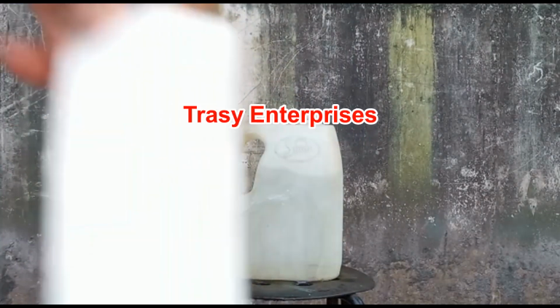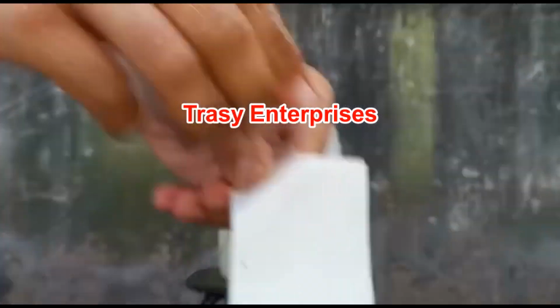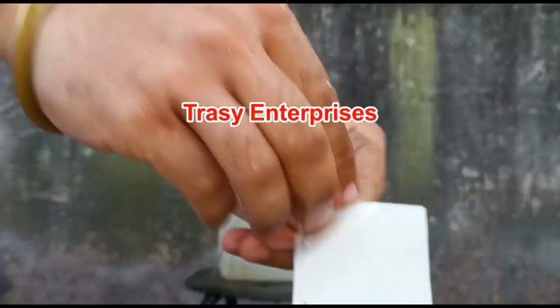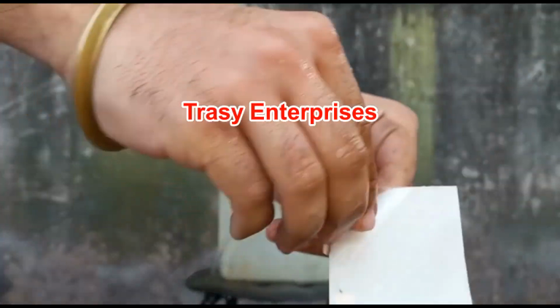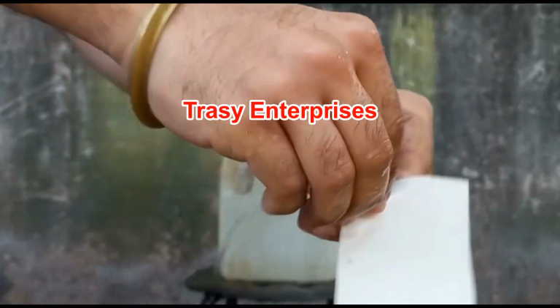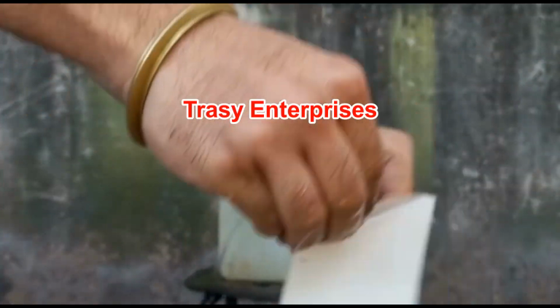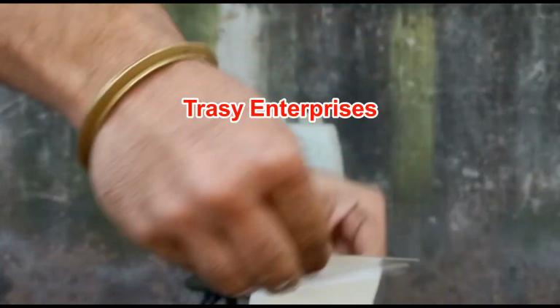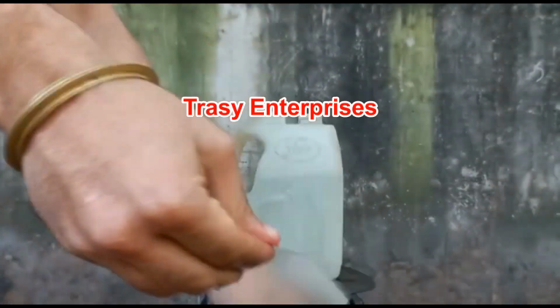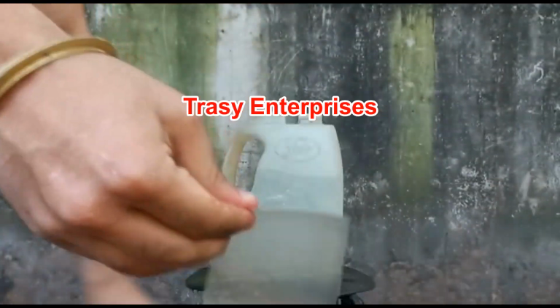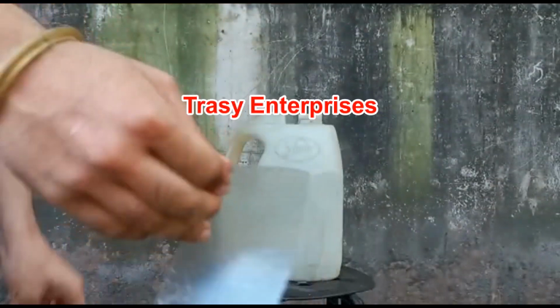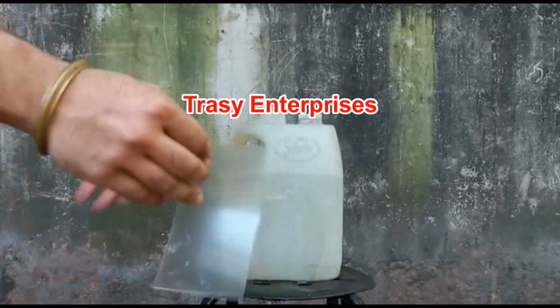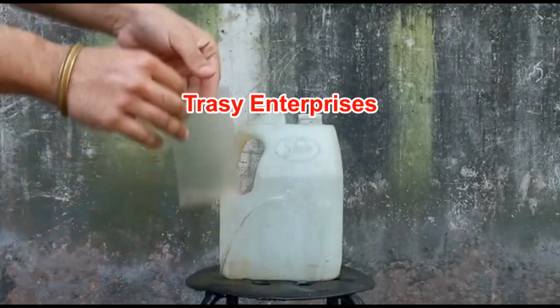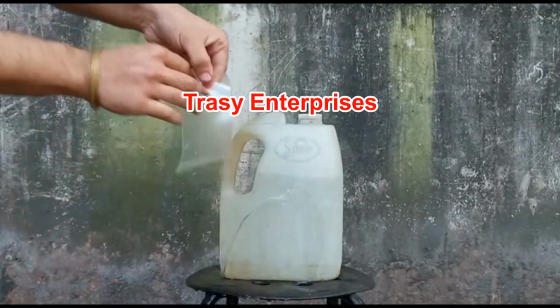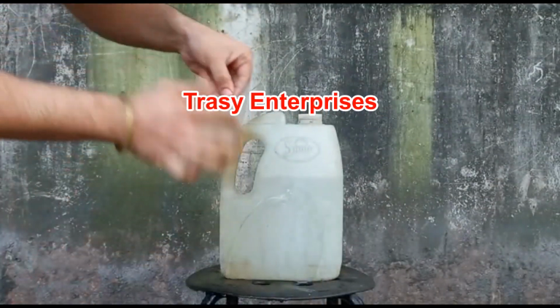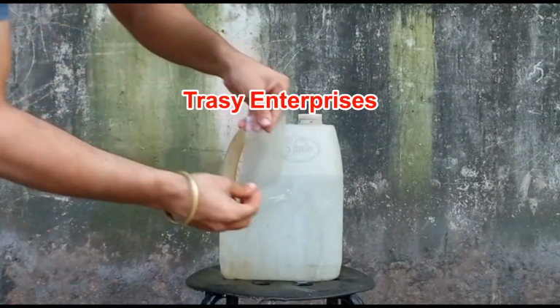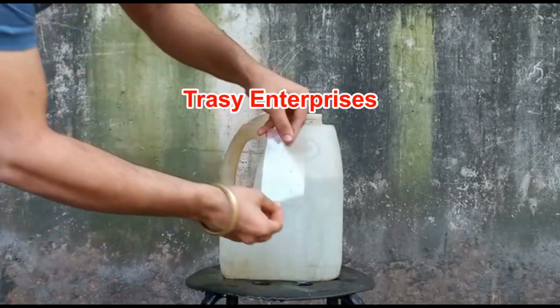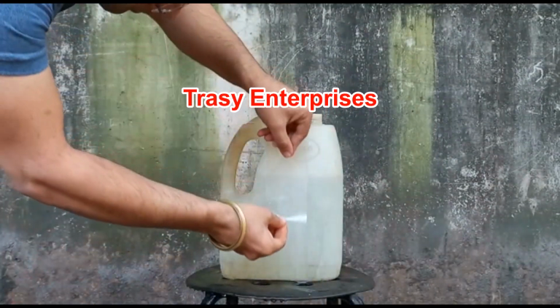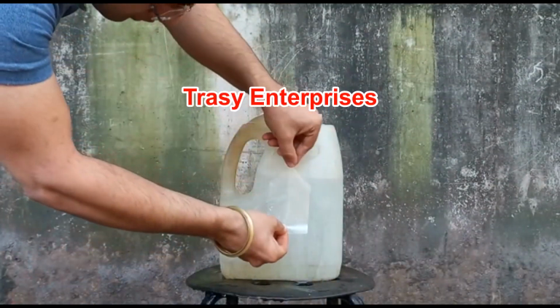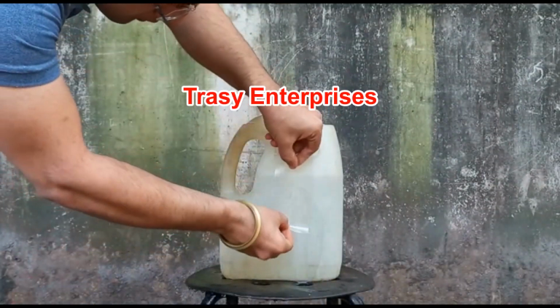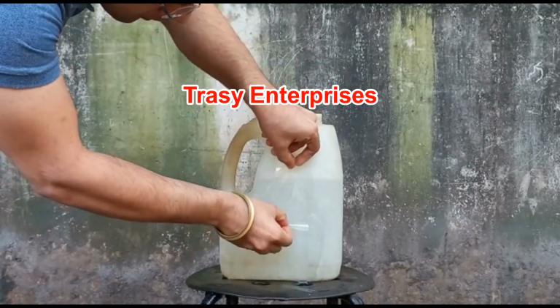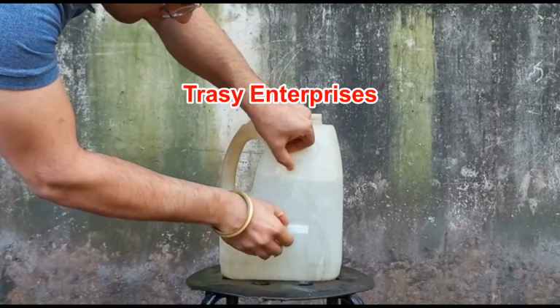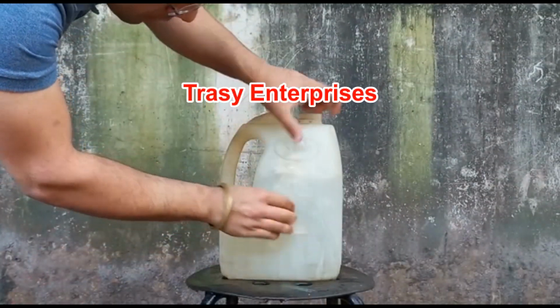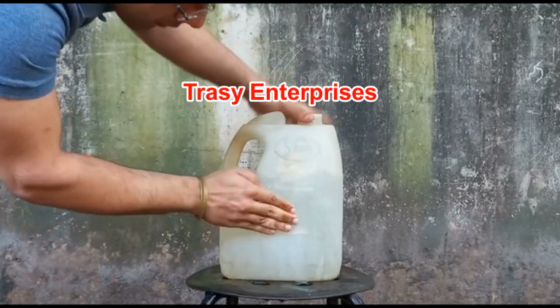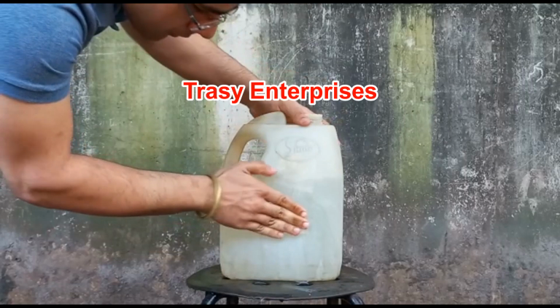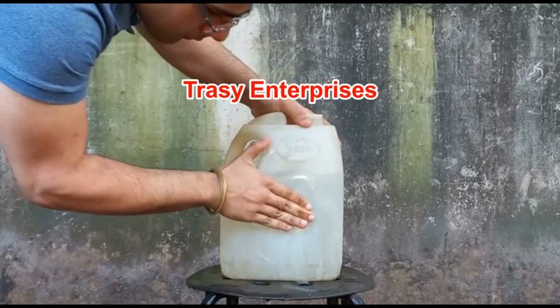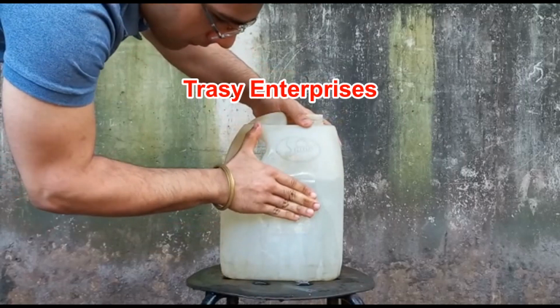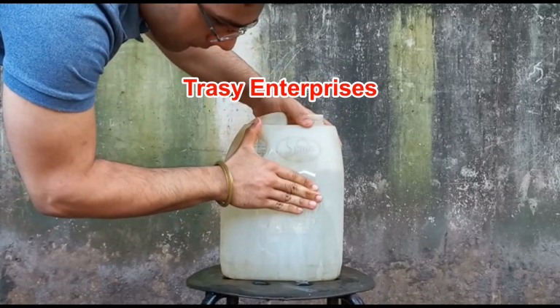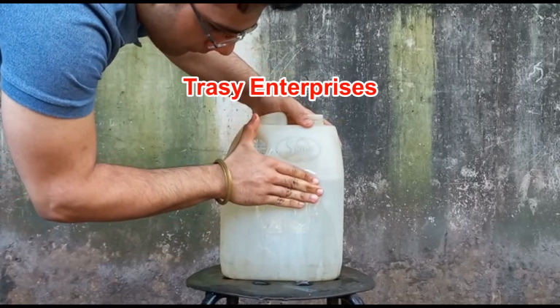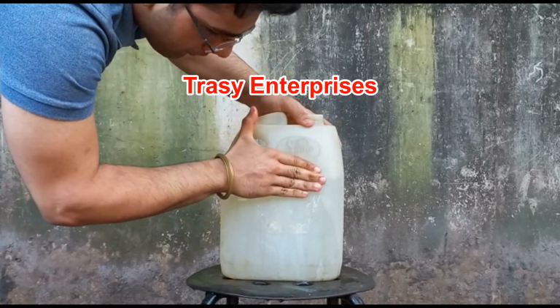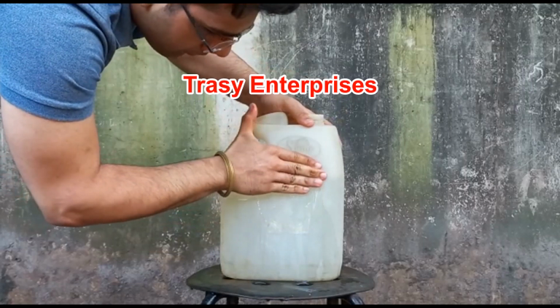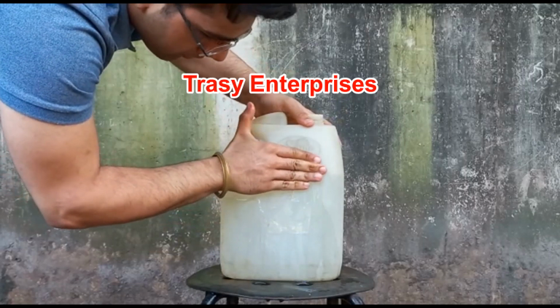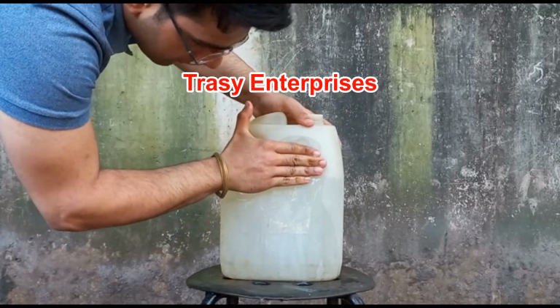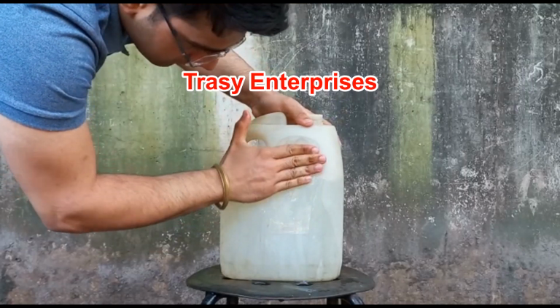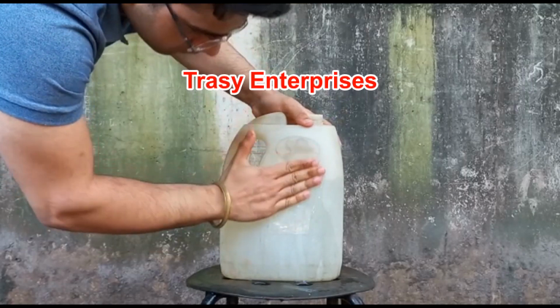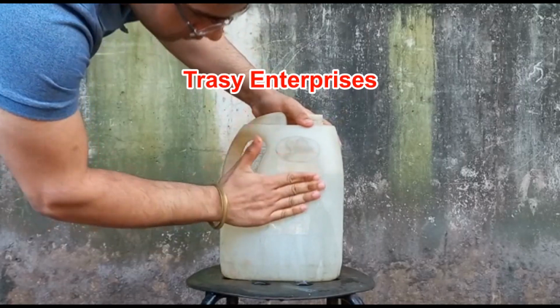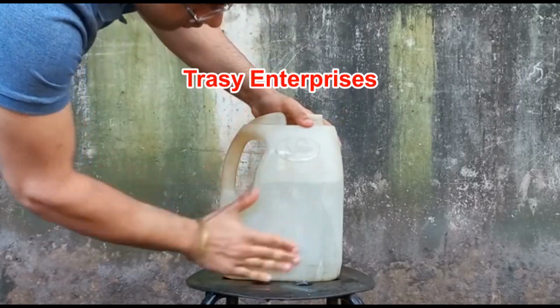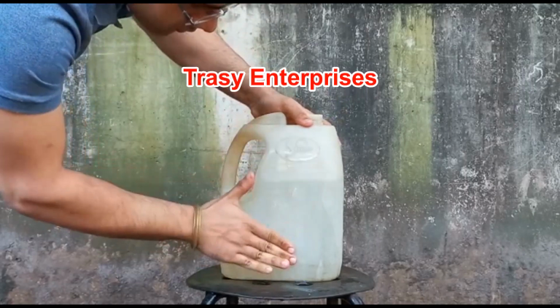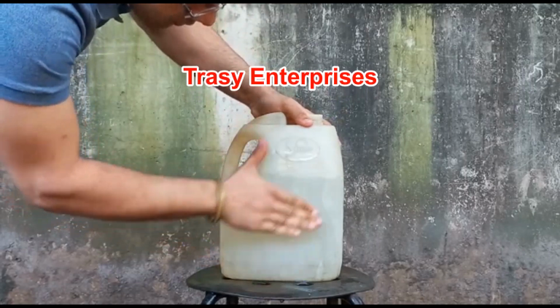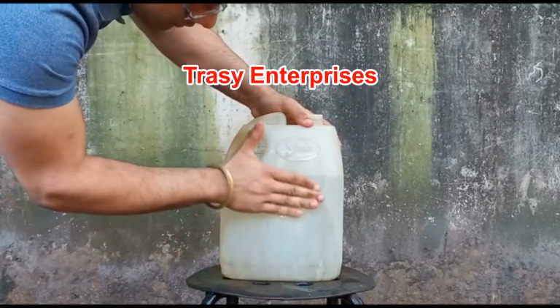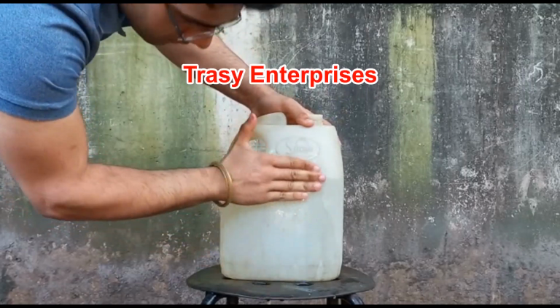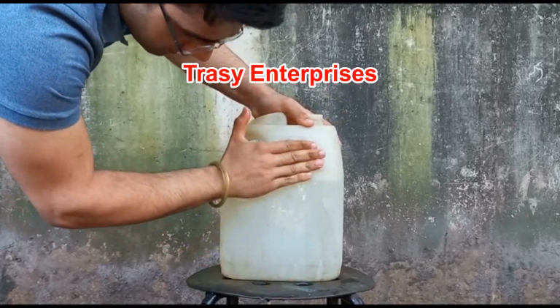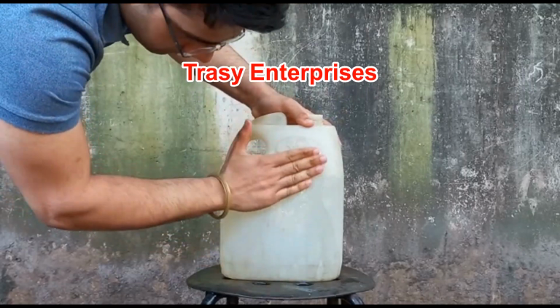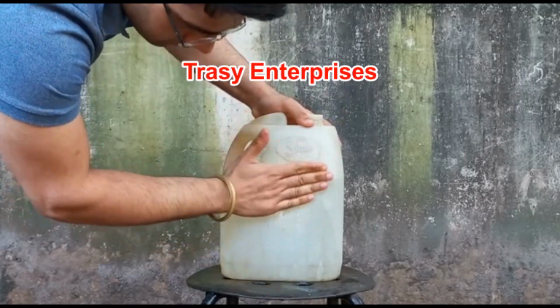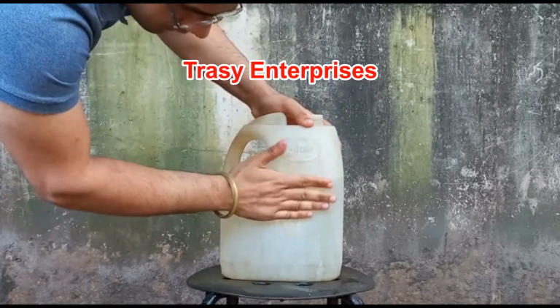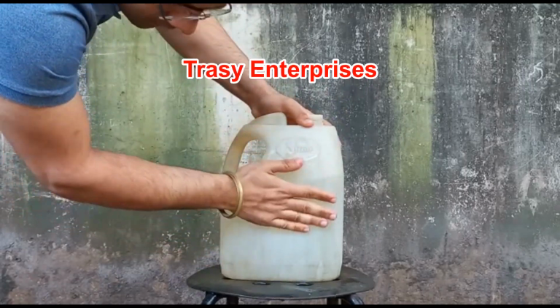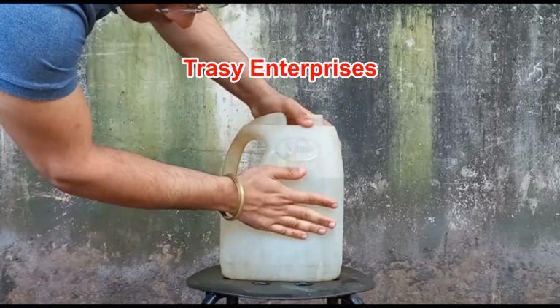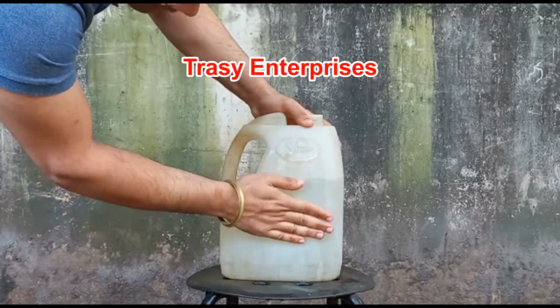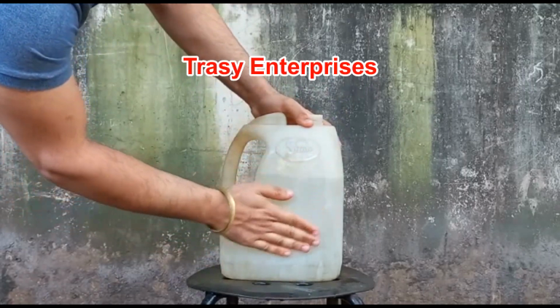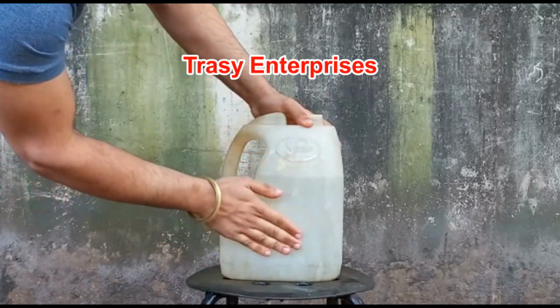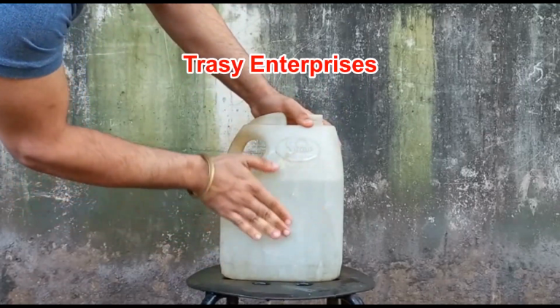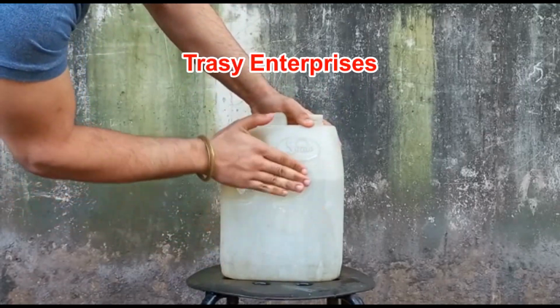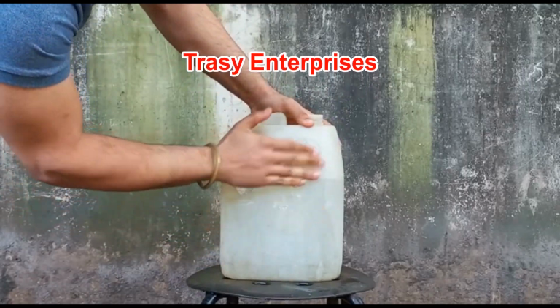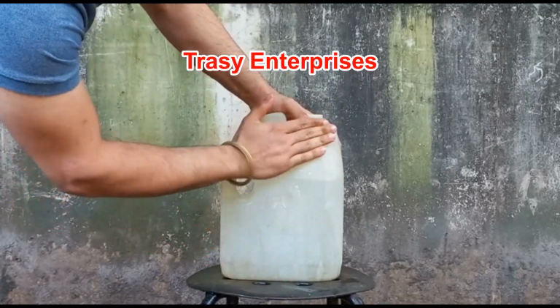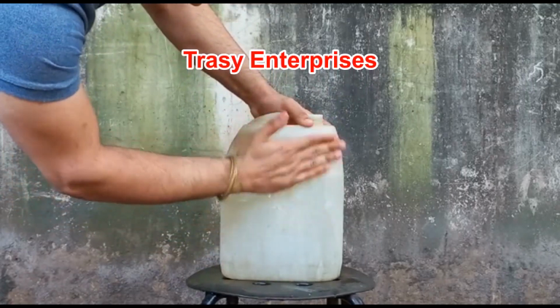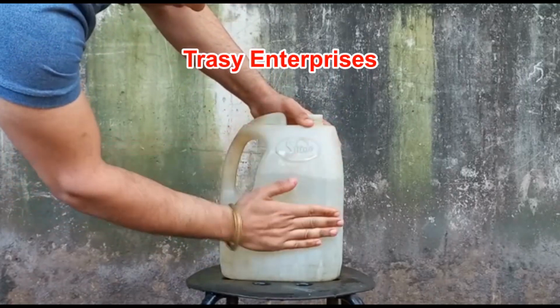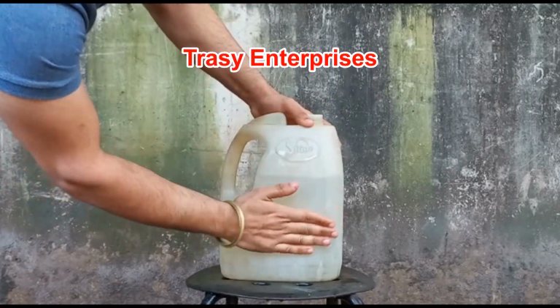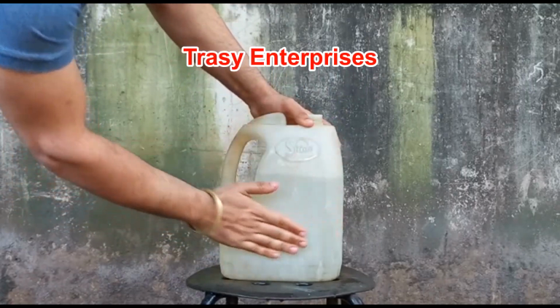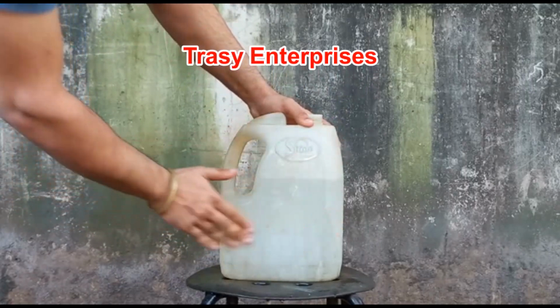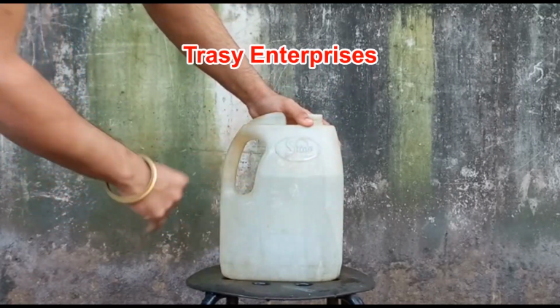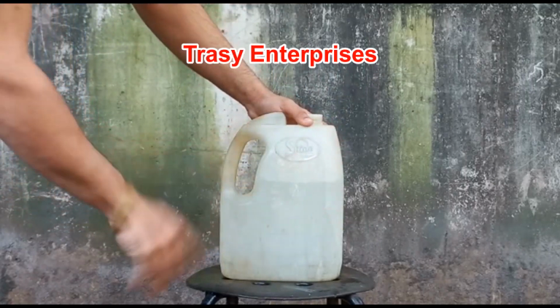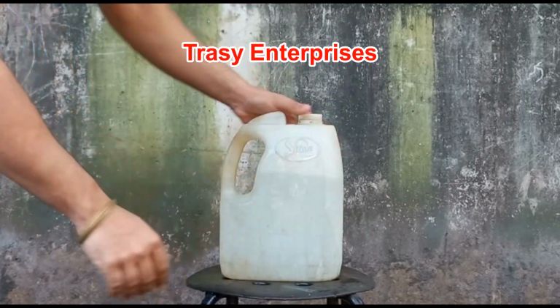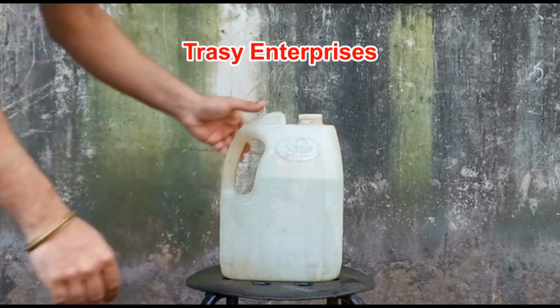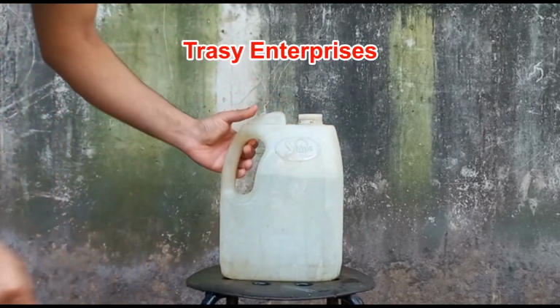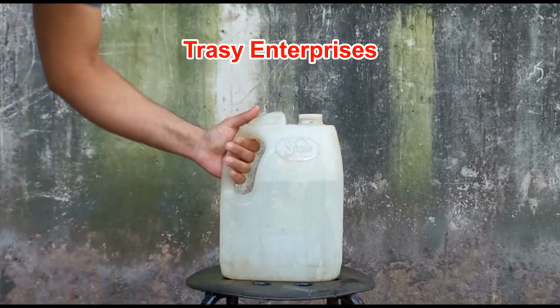Once applied on the target object, the repair tape is tightly adhered on the surface, providing a mess-free and airtight seal.